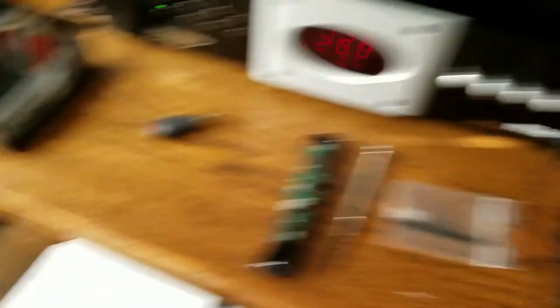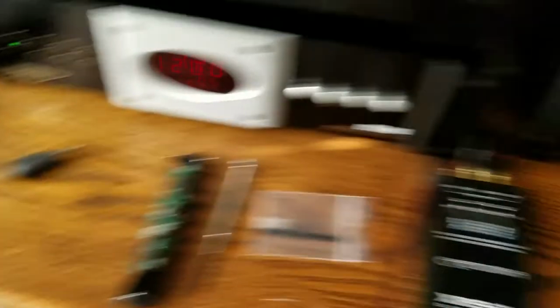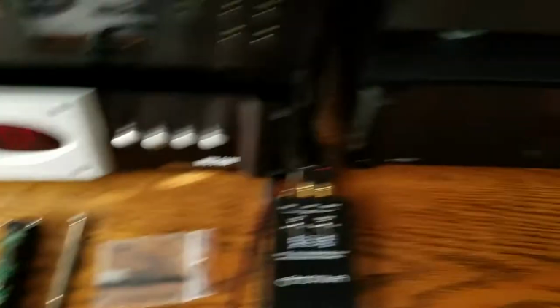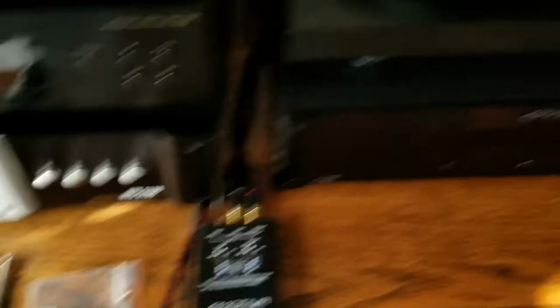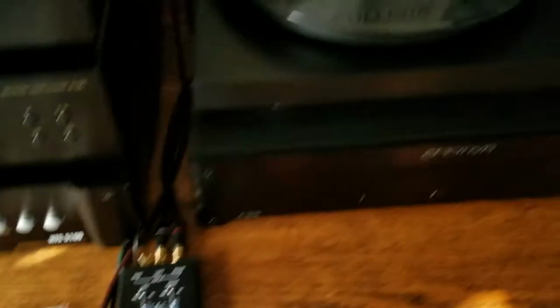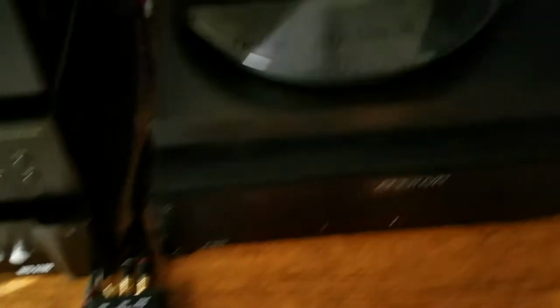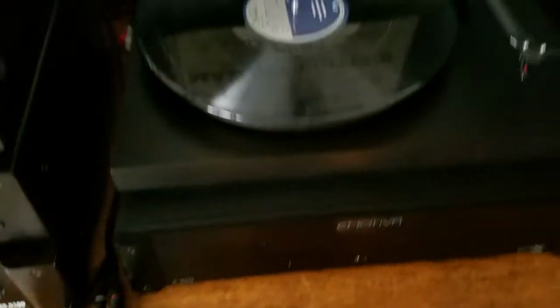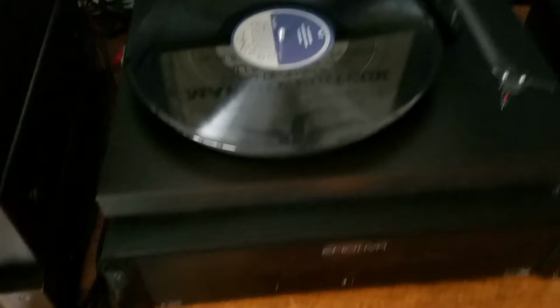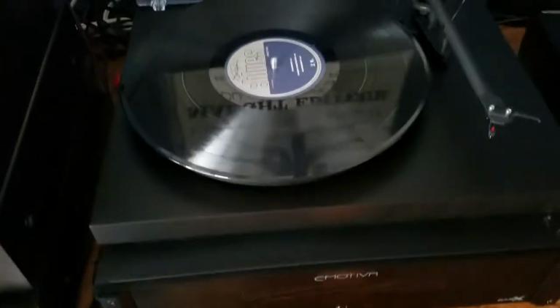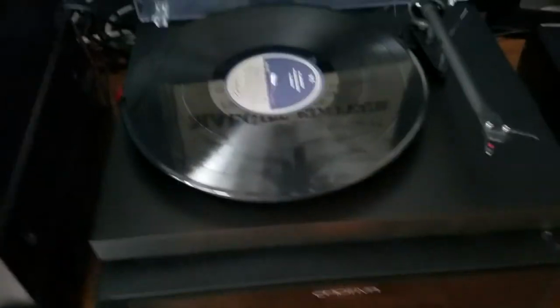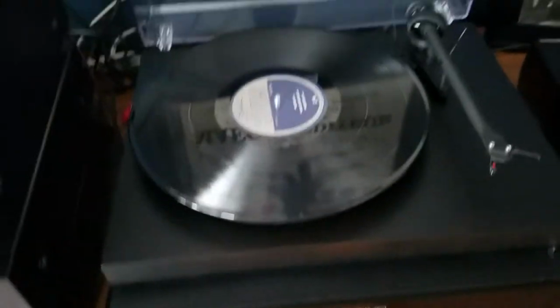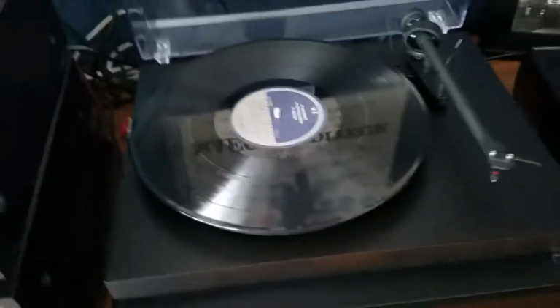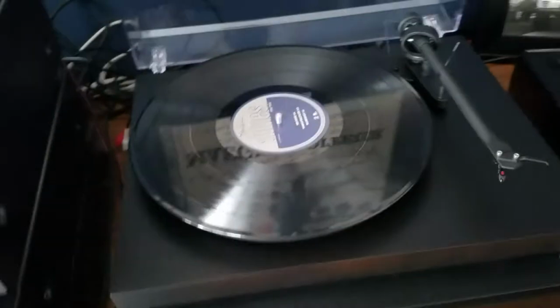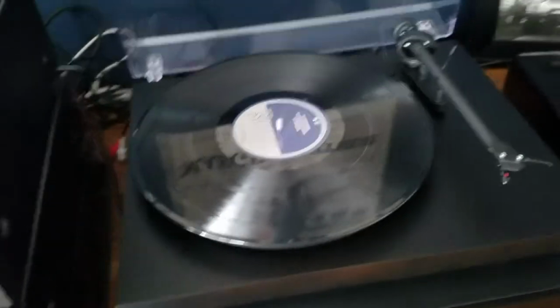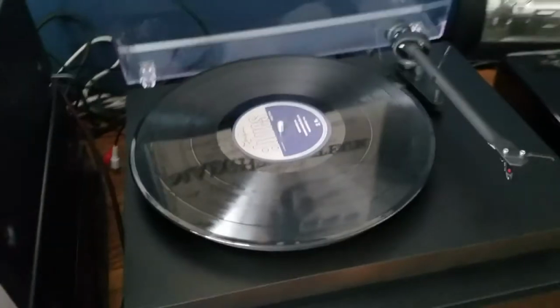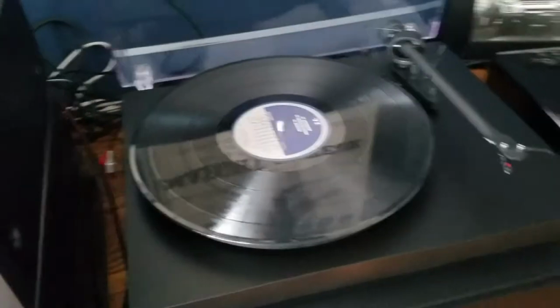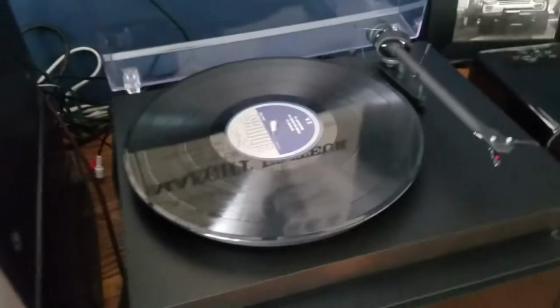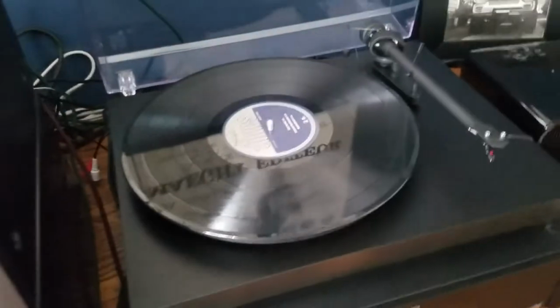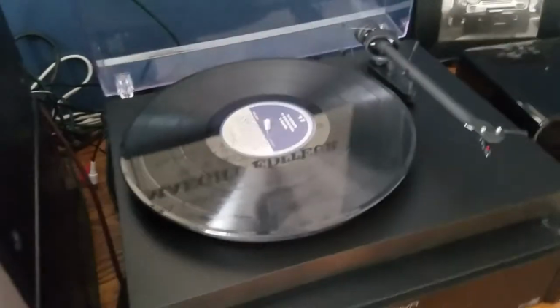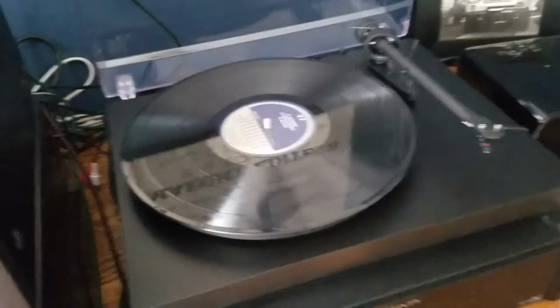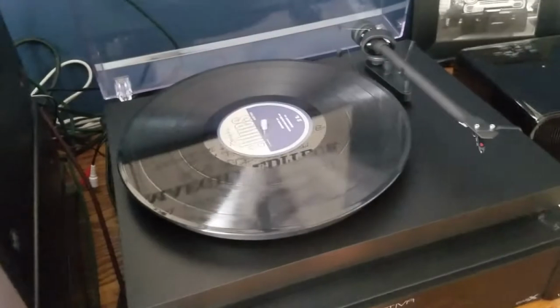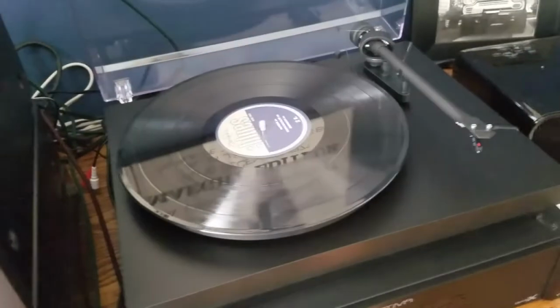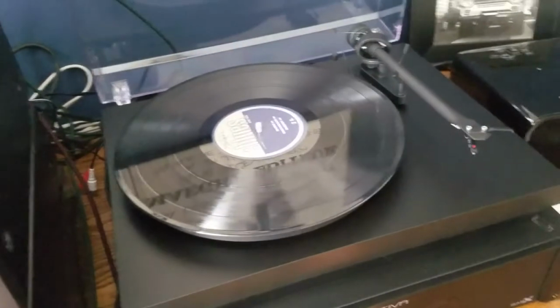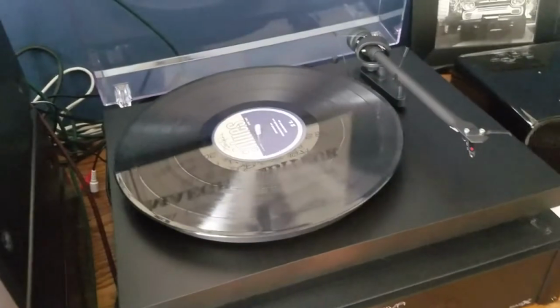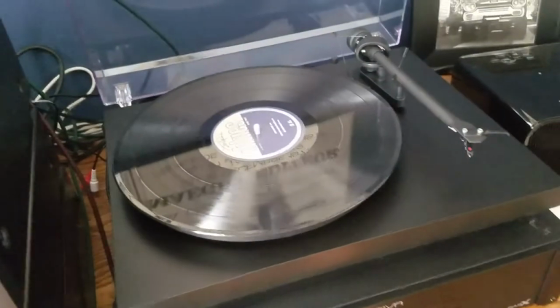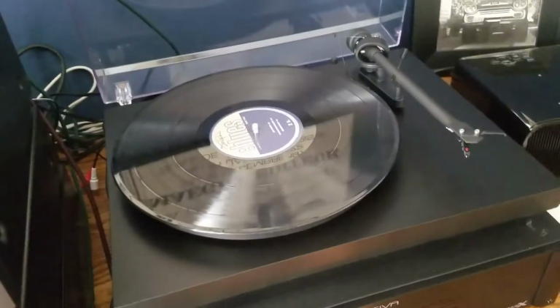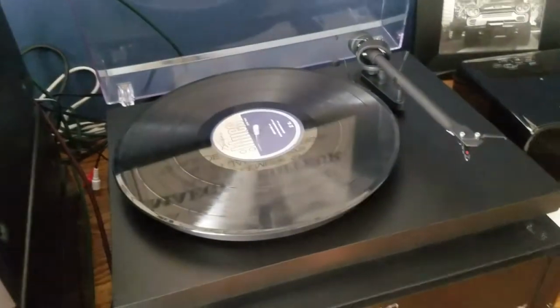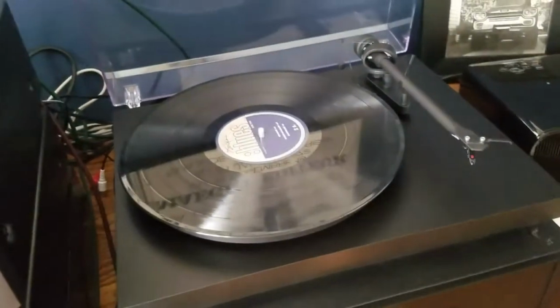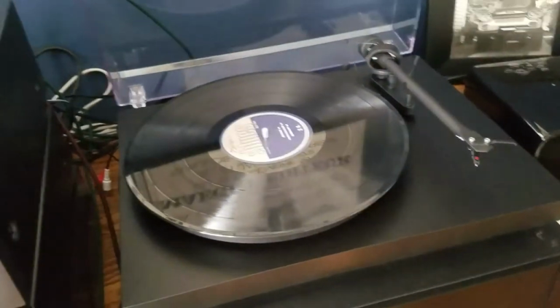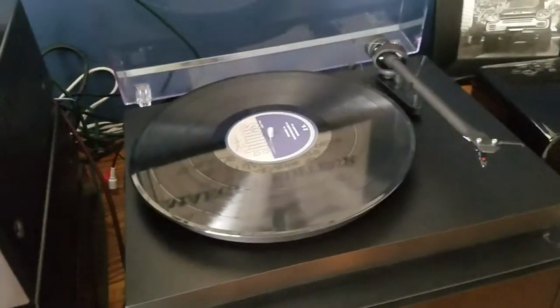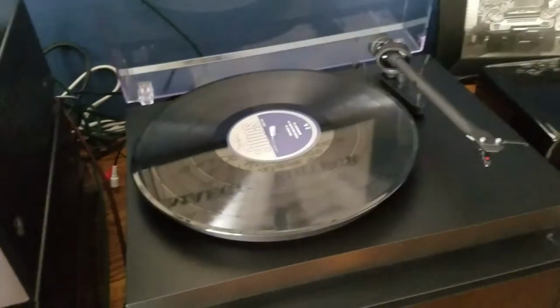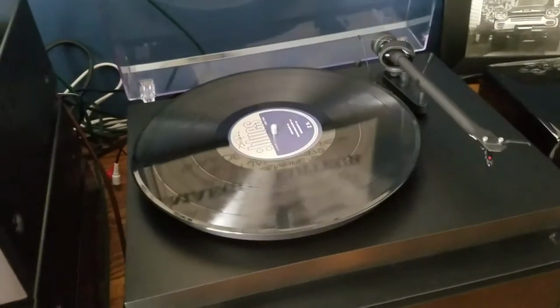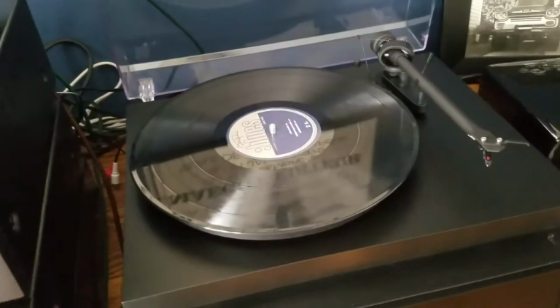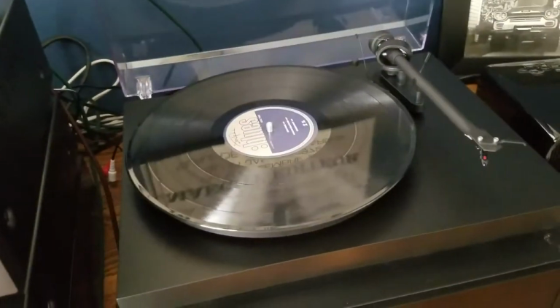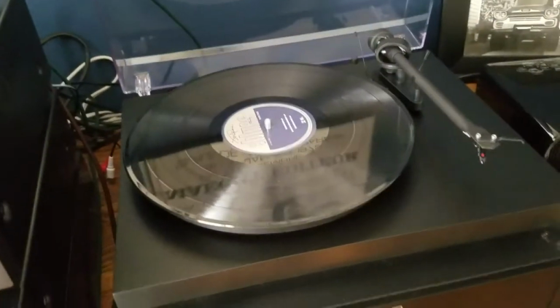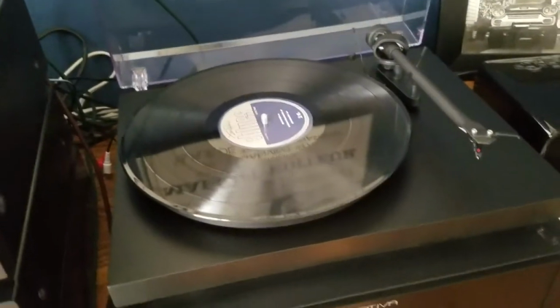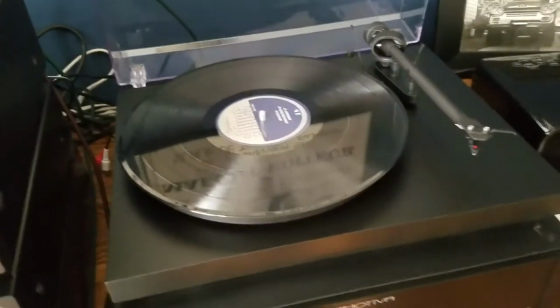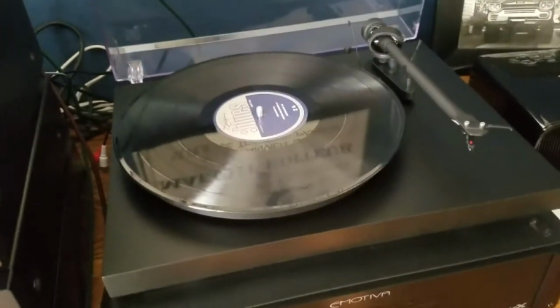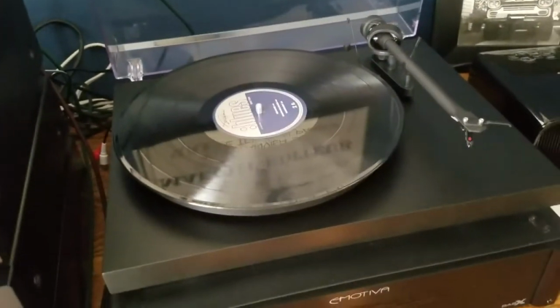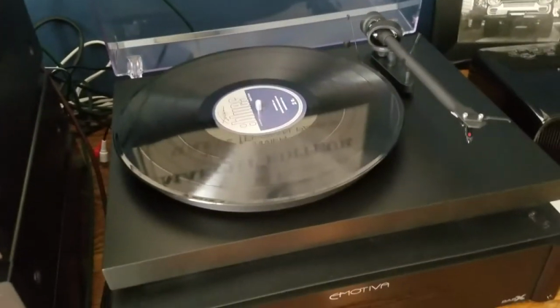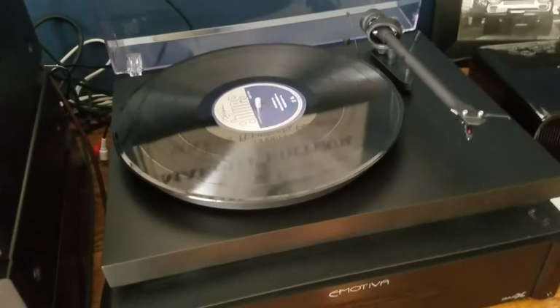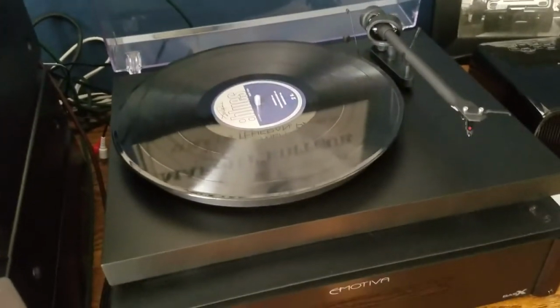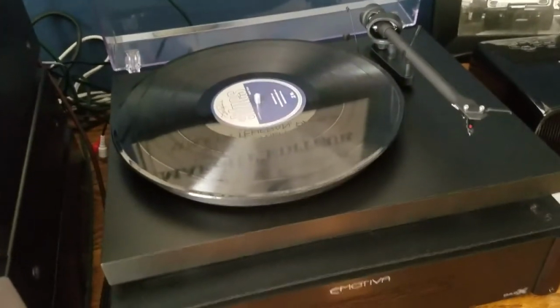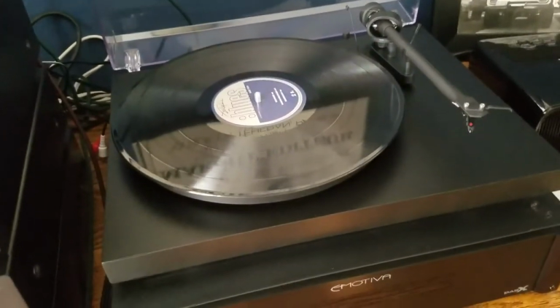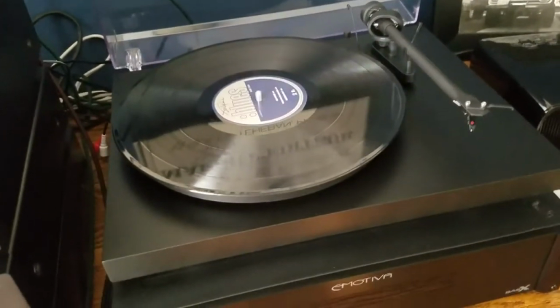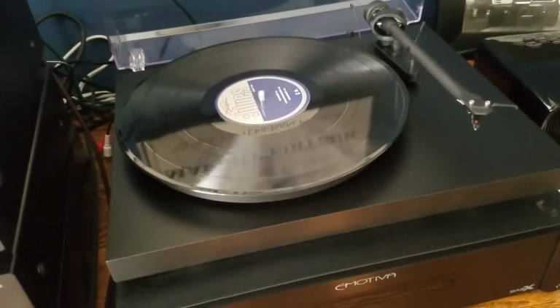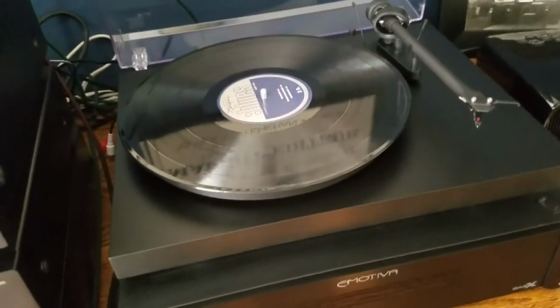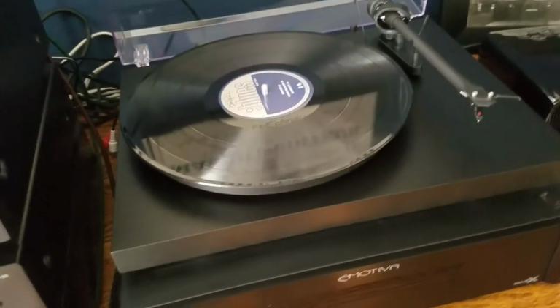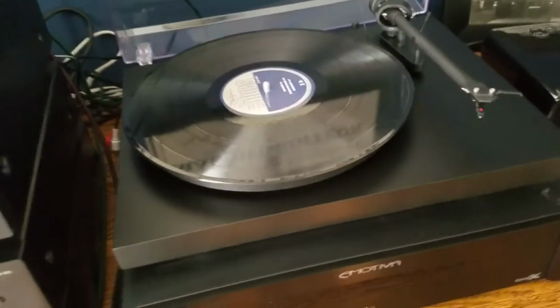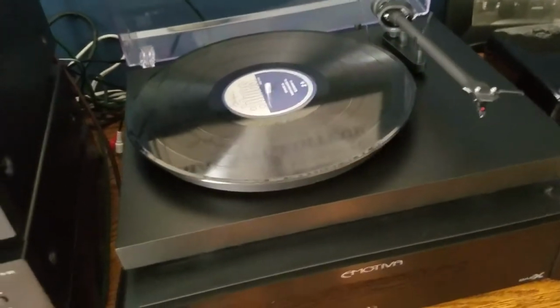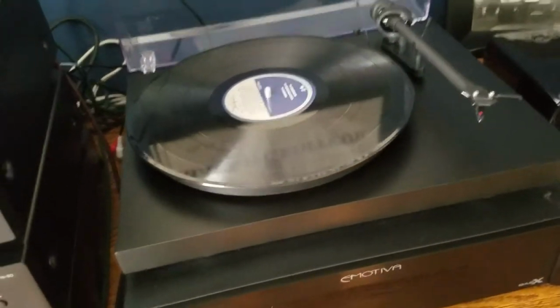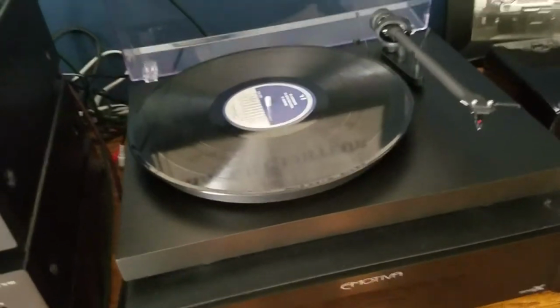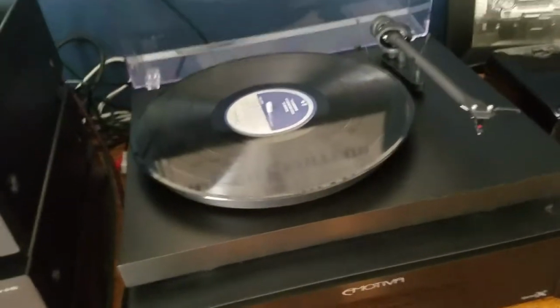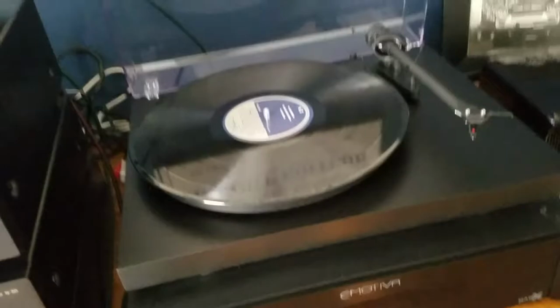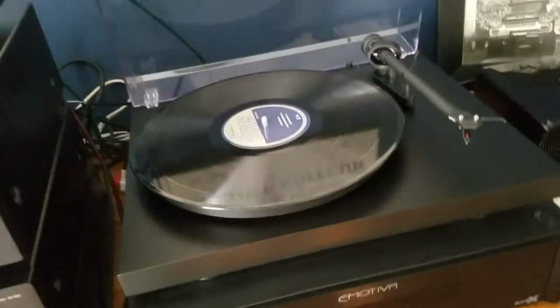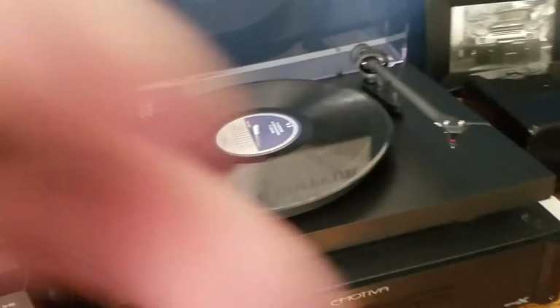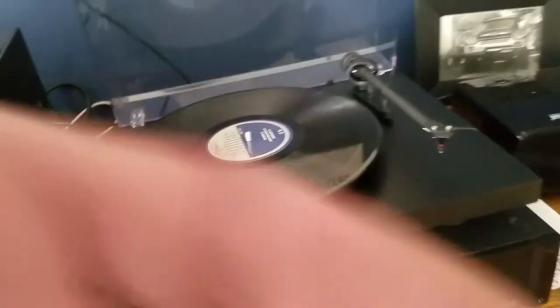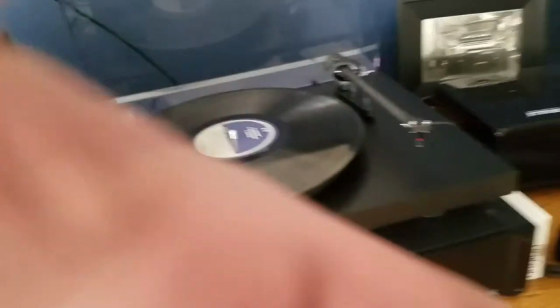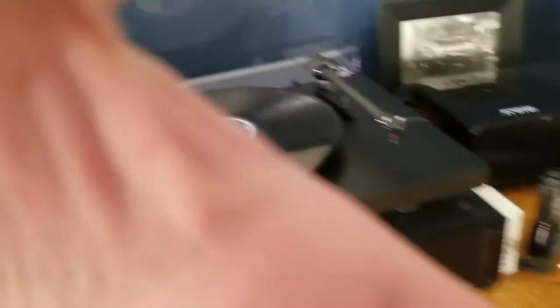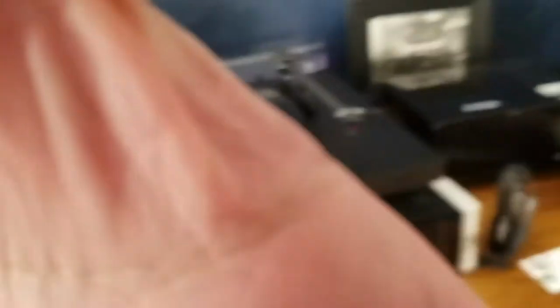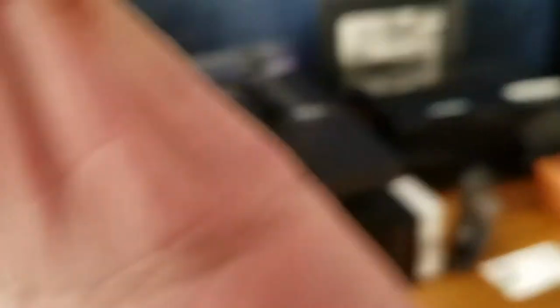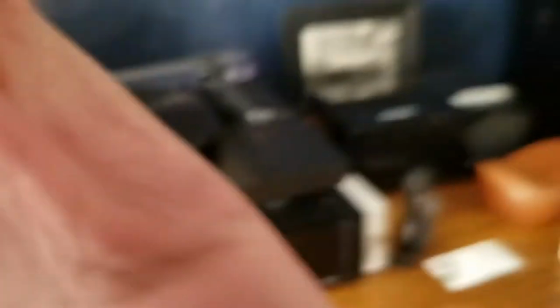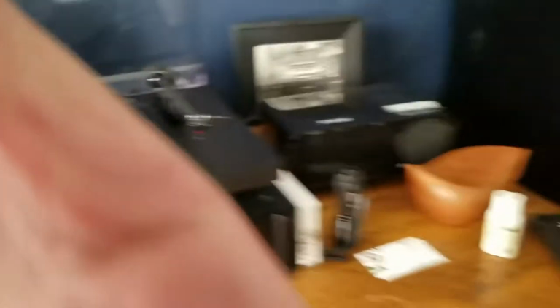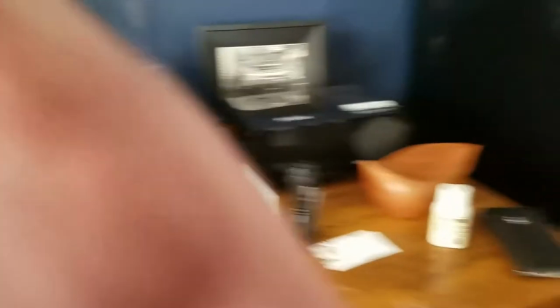To quickly talk about some of the aspects of this turntable, I'm going to give the camera here to my predecessor.